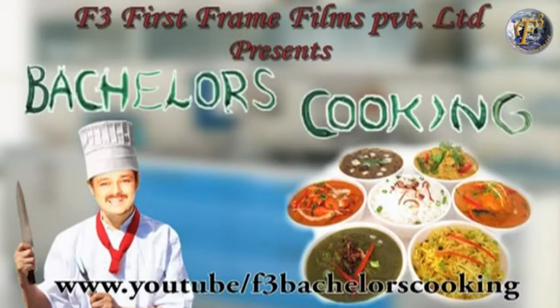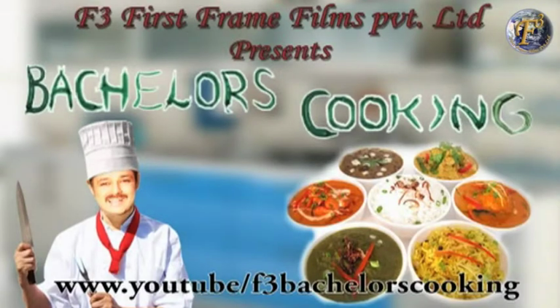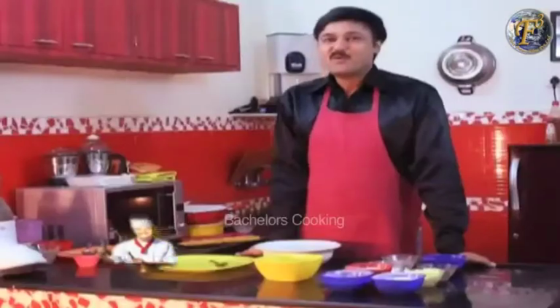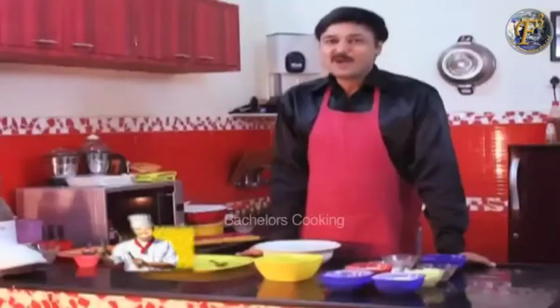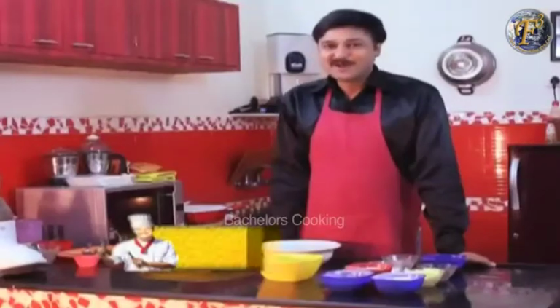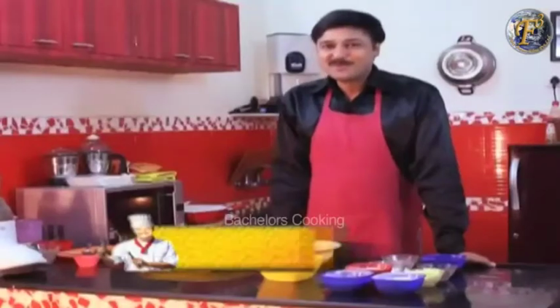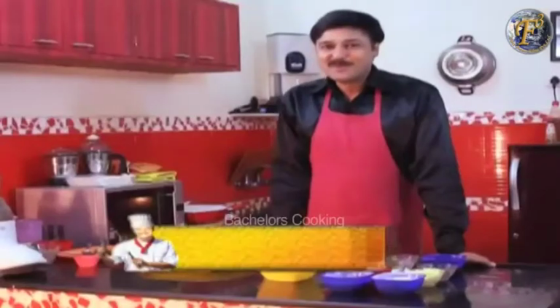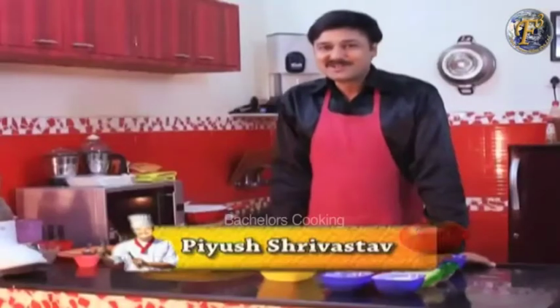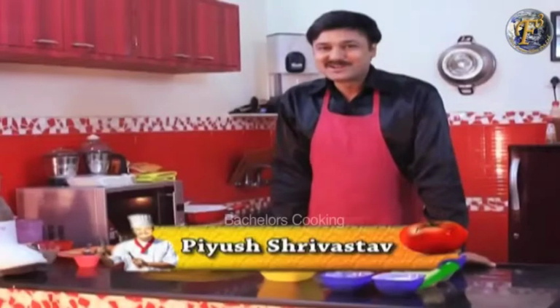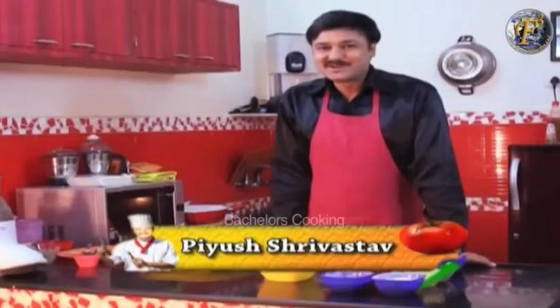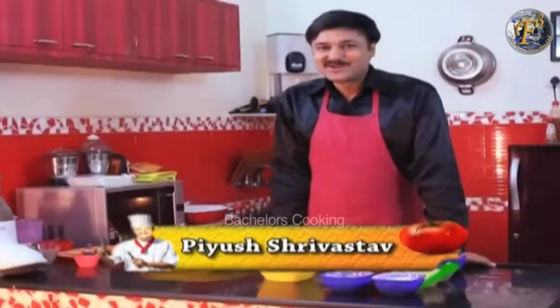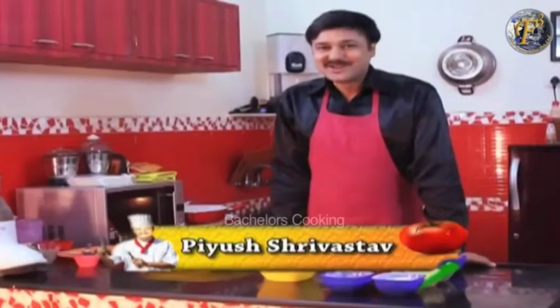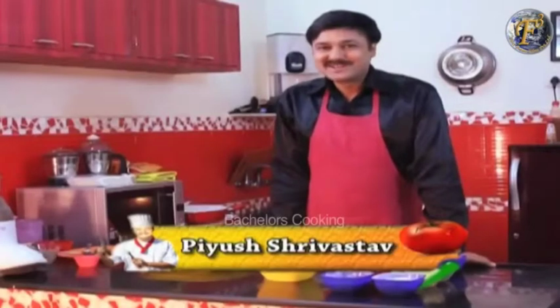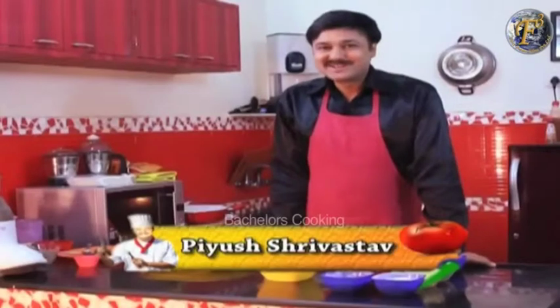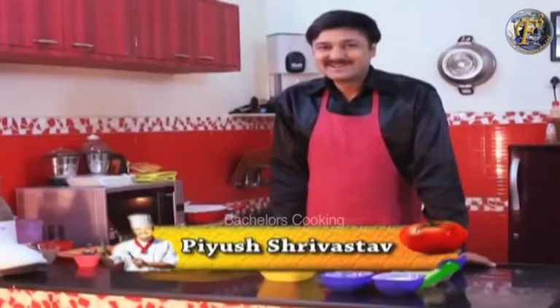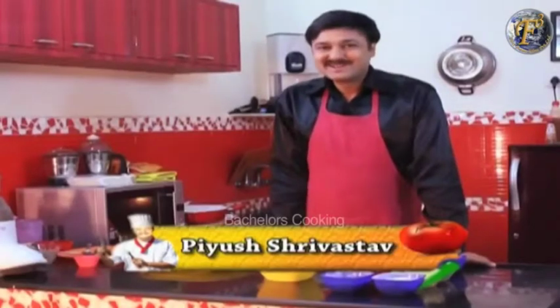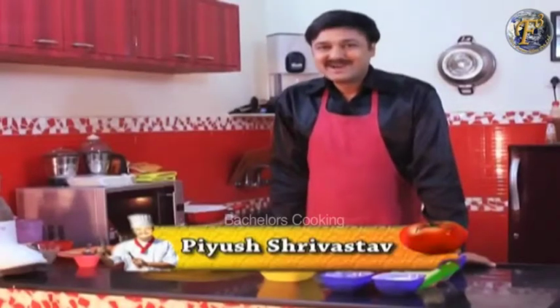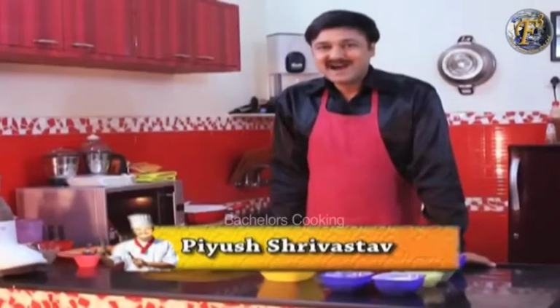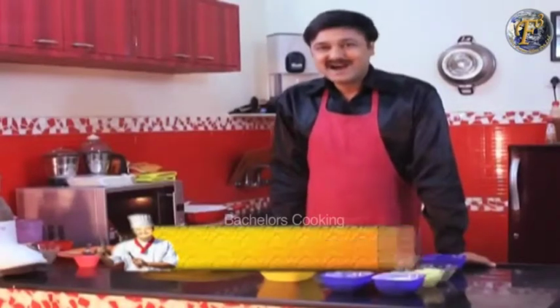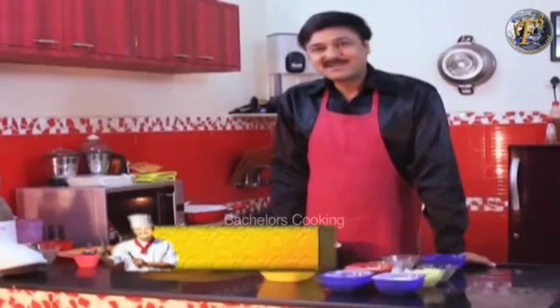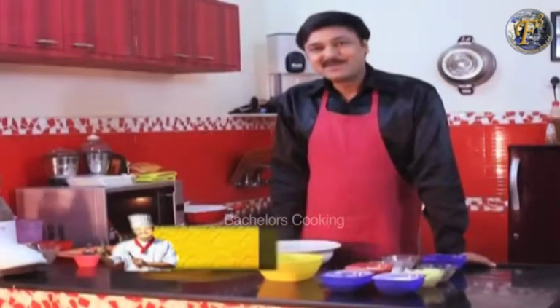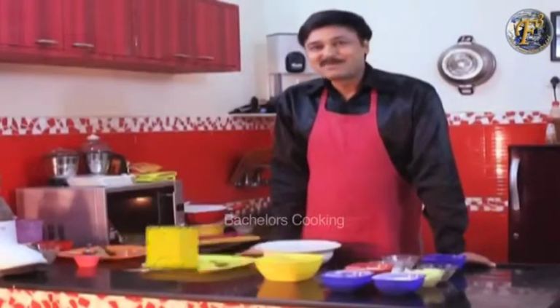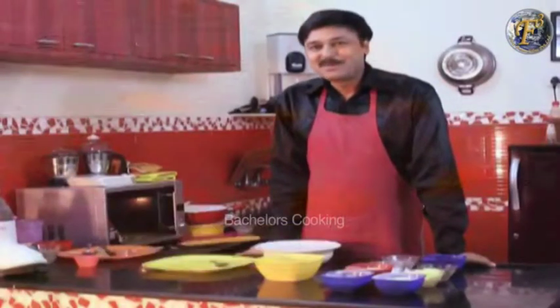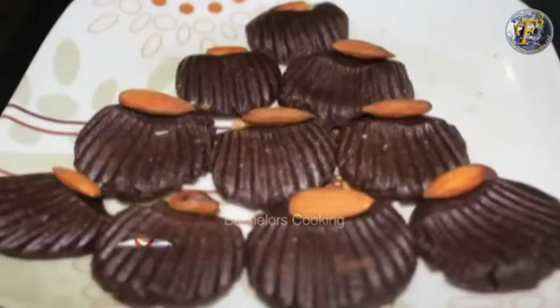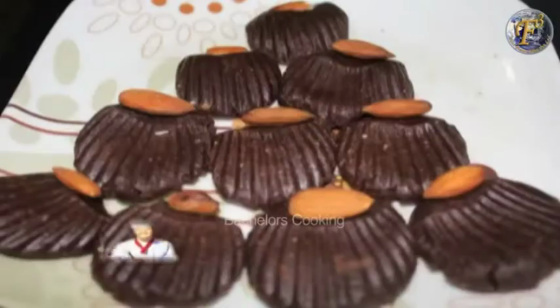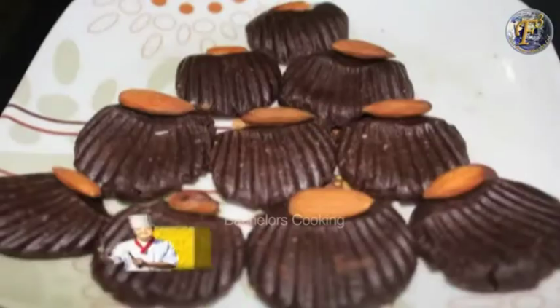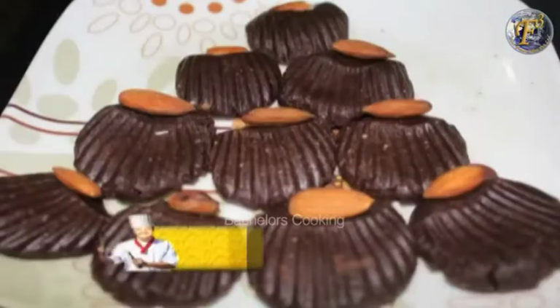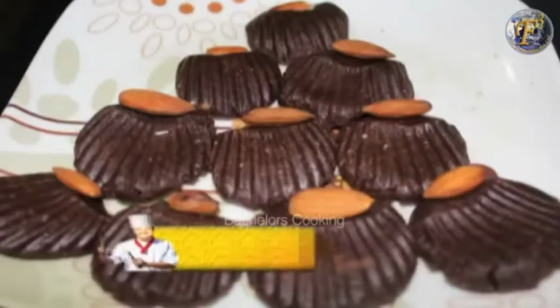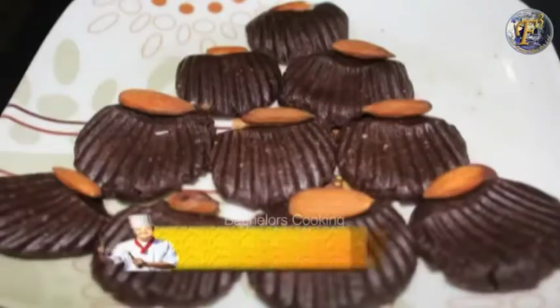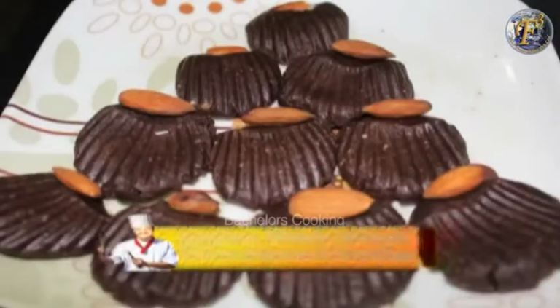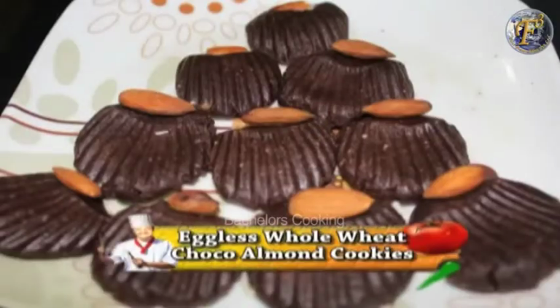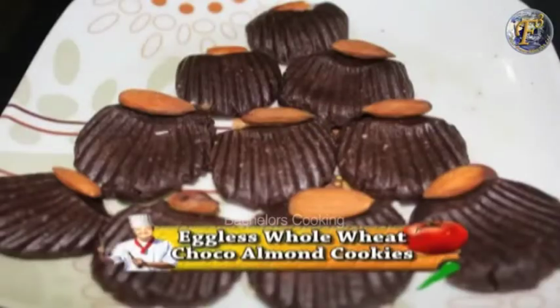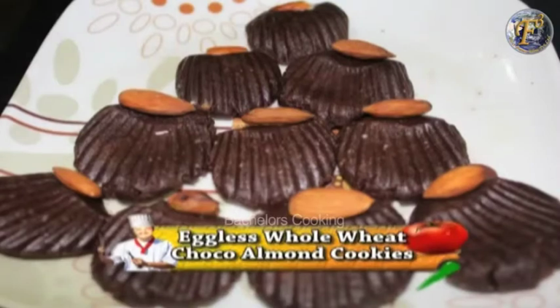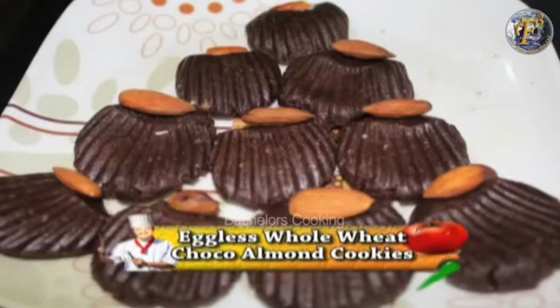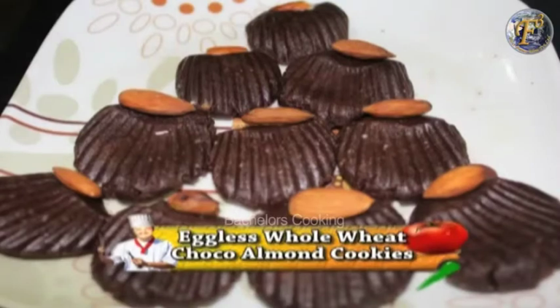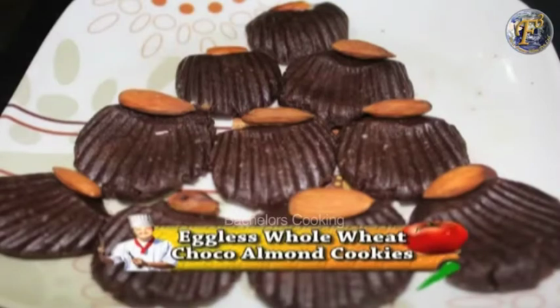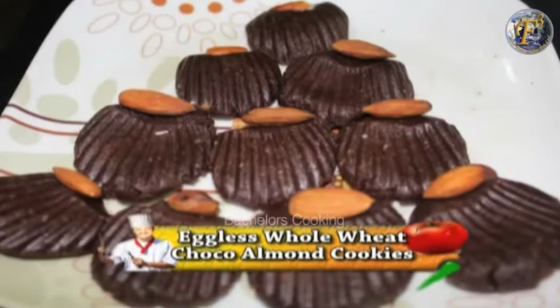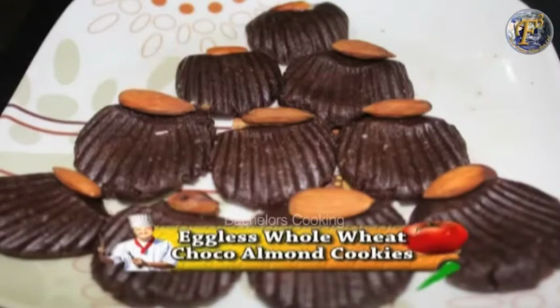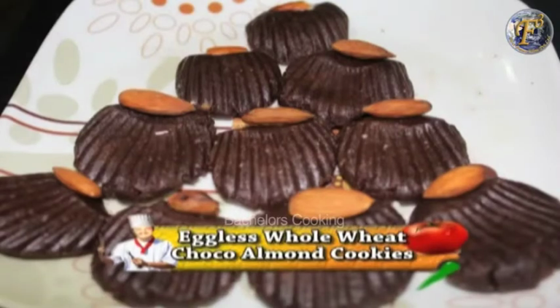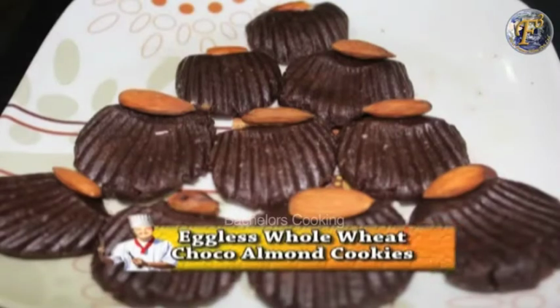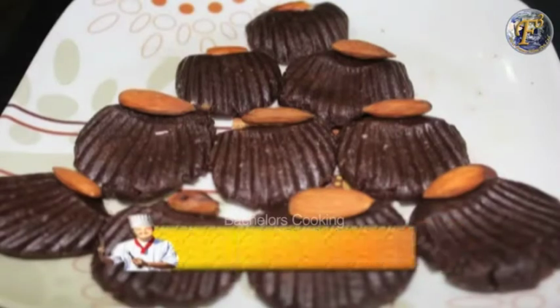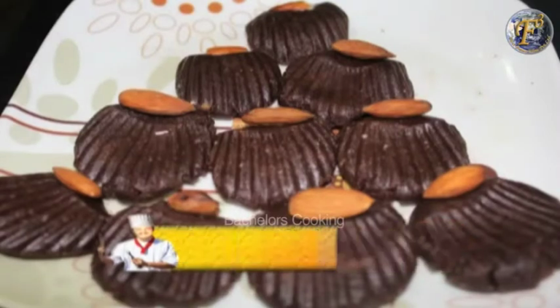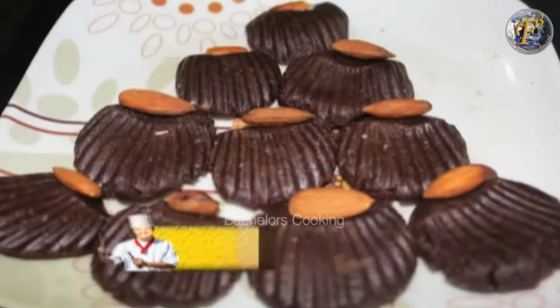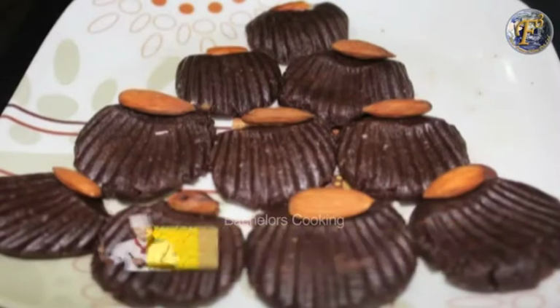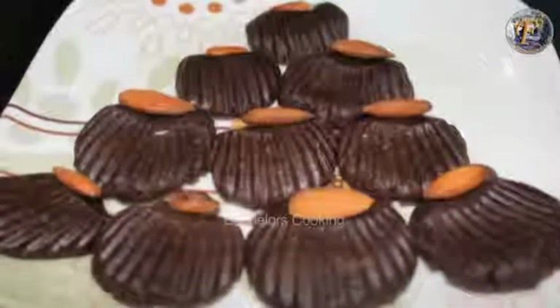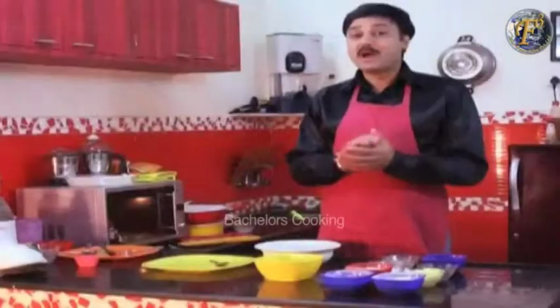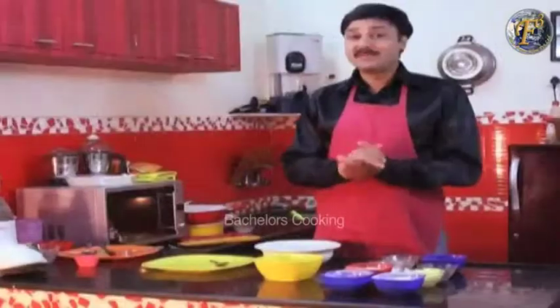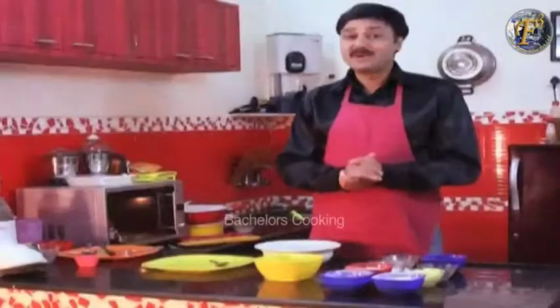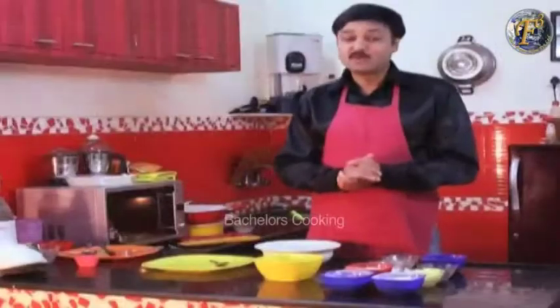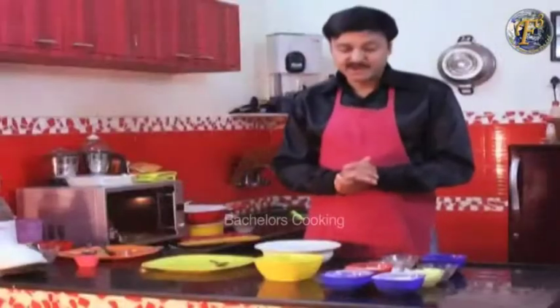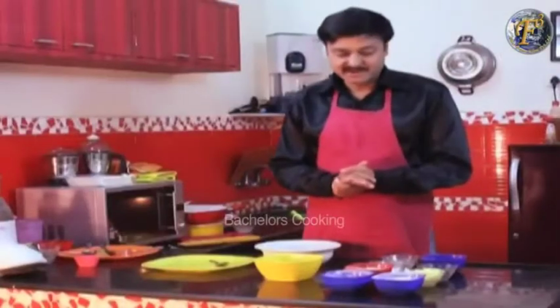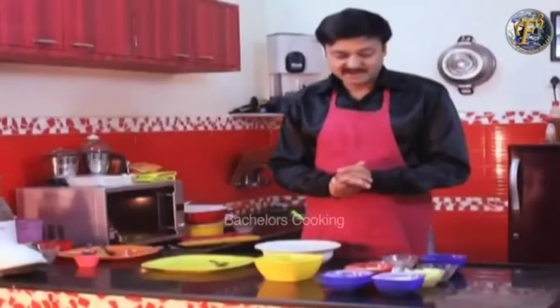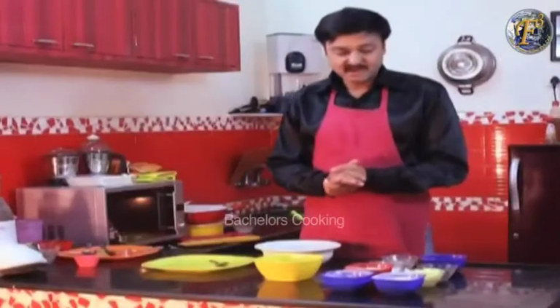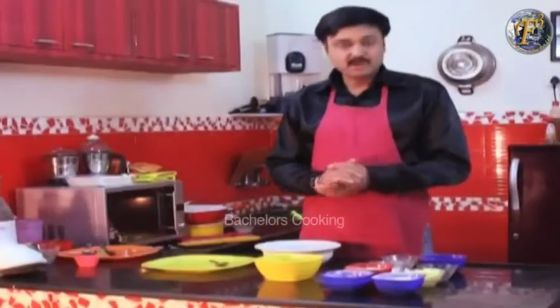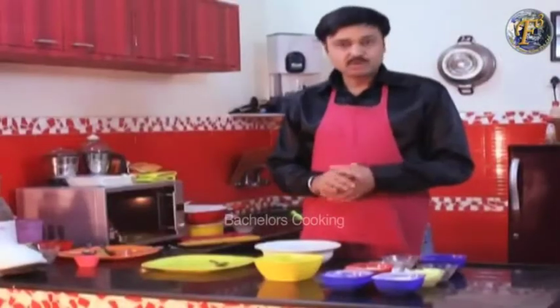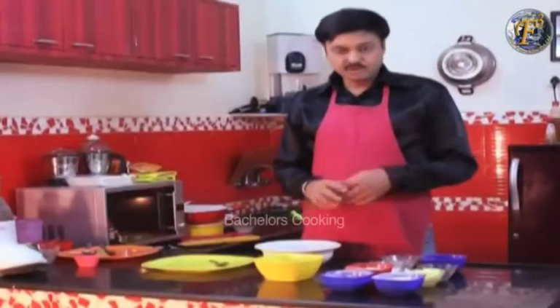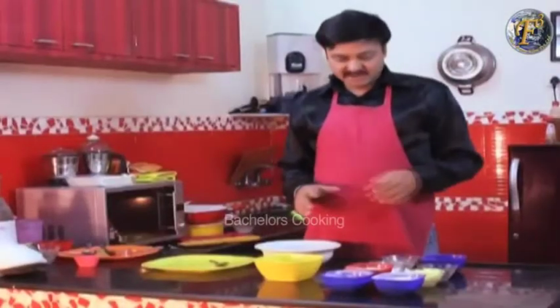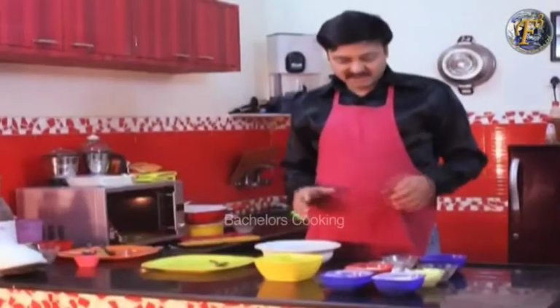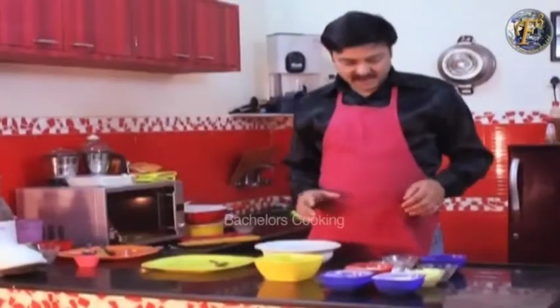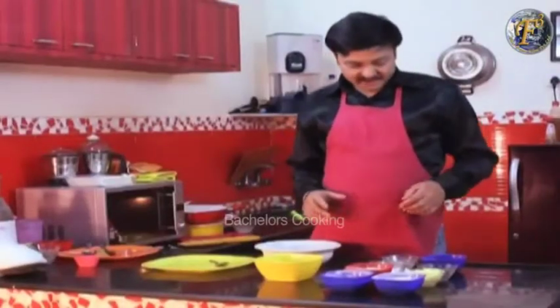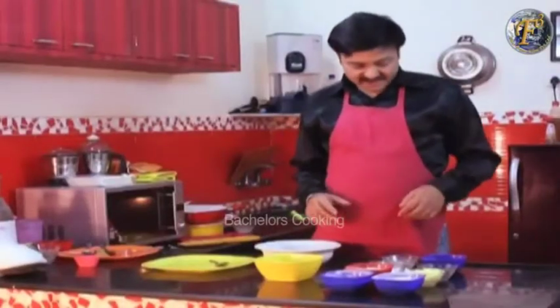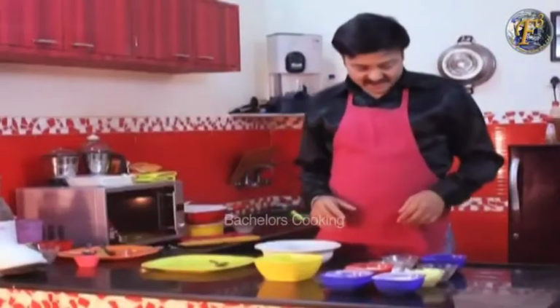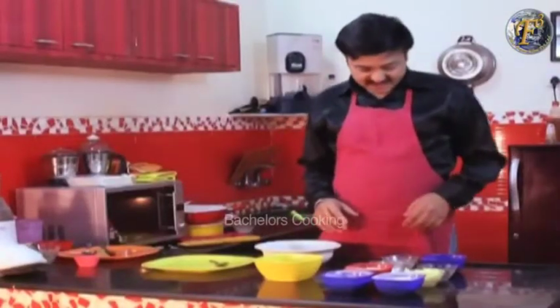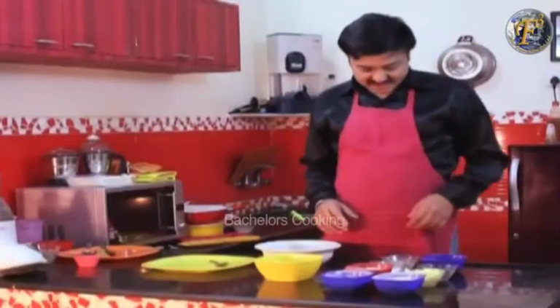Welcome to Bachelors Cooking. Today we will teach you how to make whole wheat, egg, choco almond cookies.